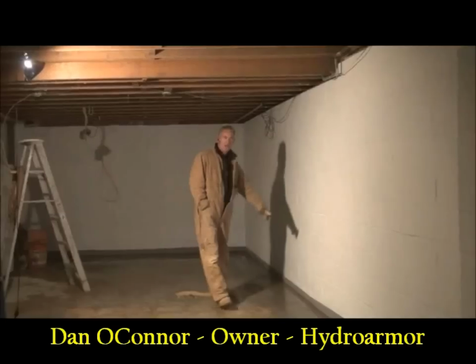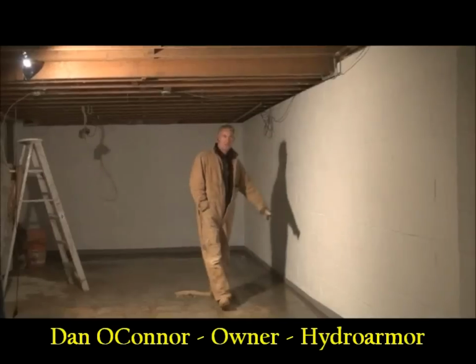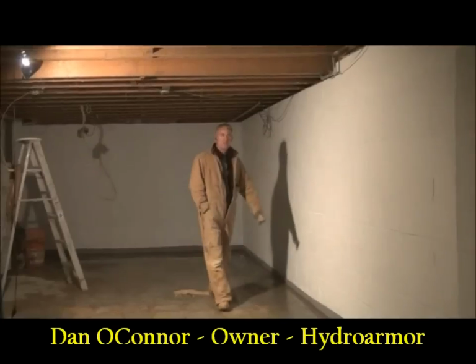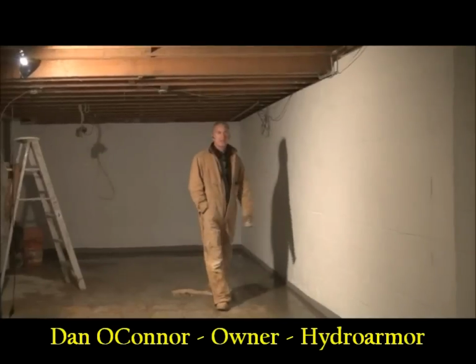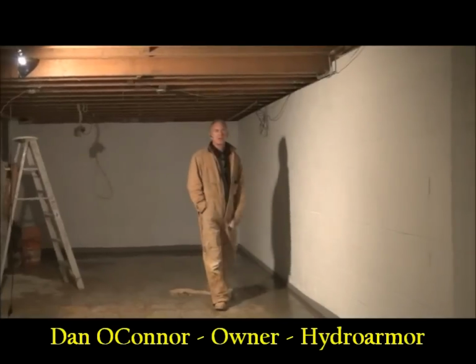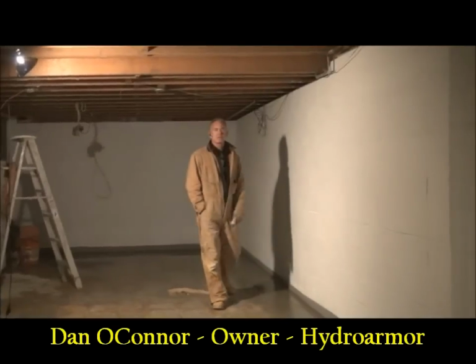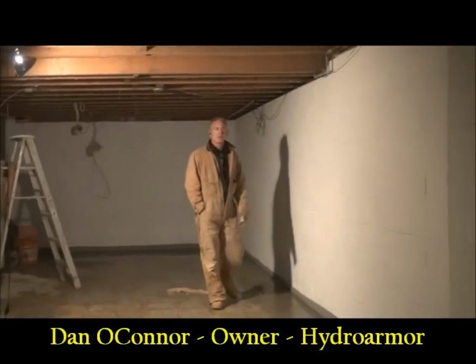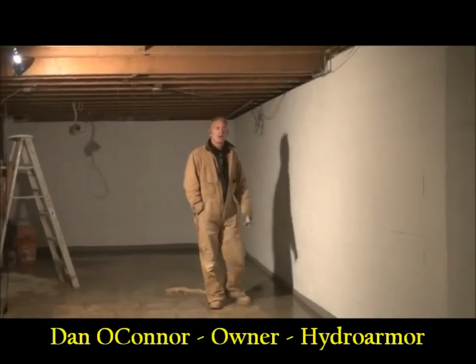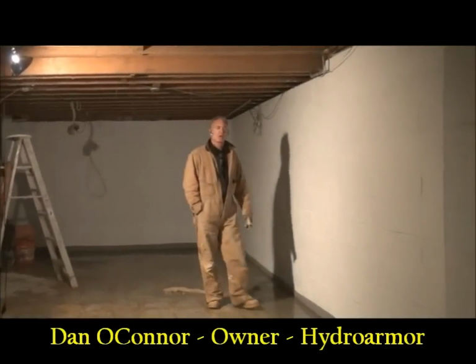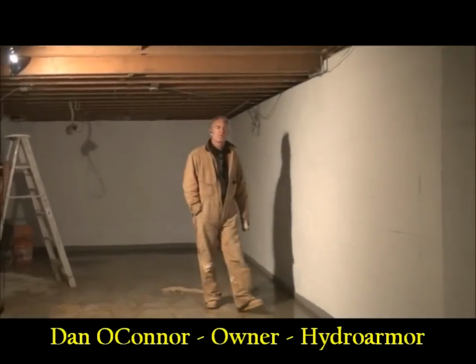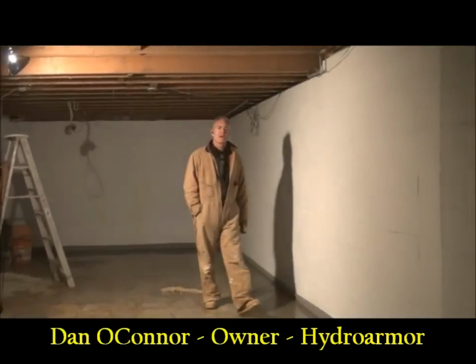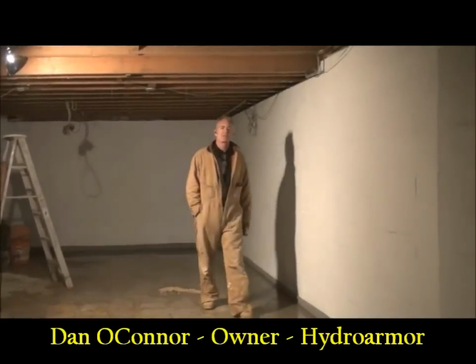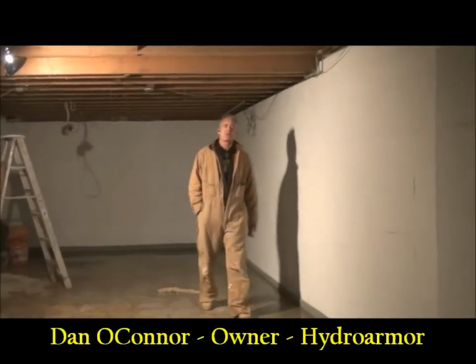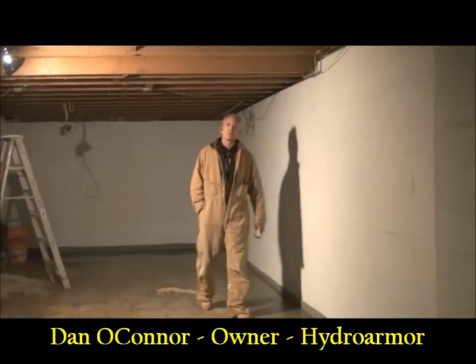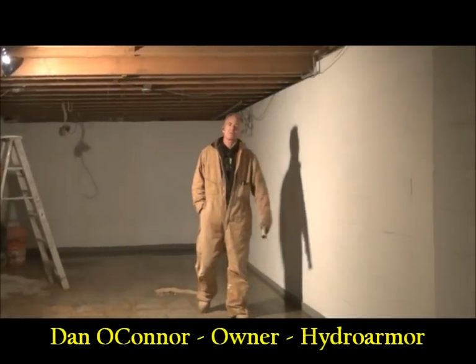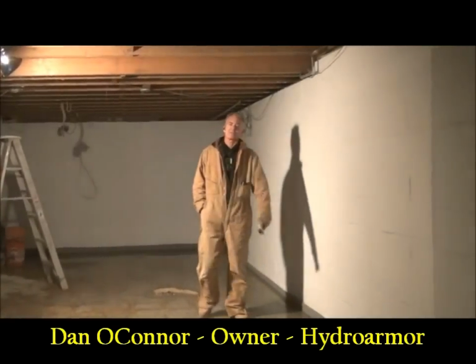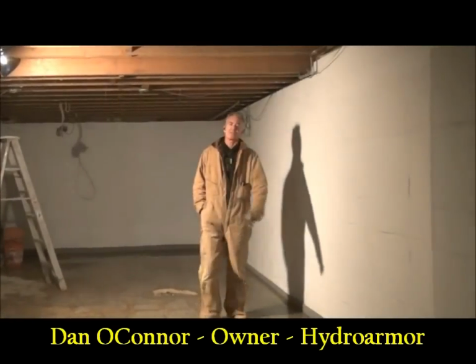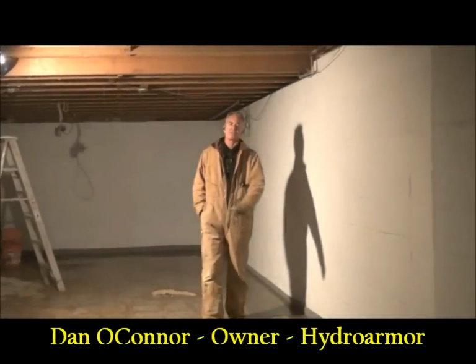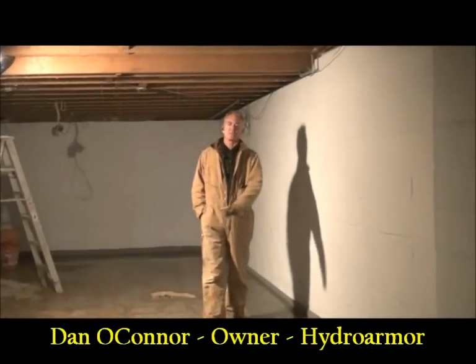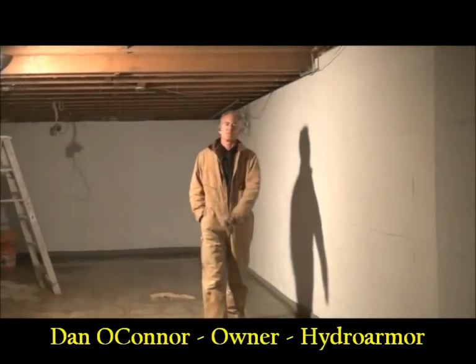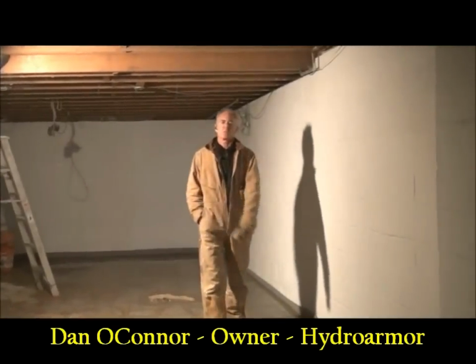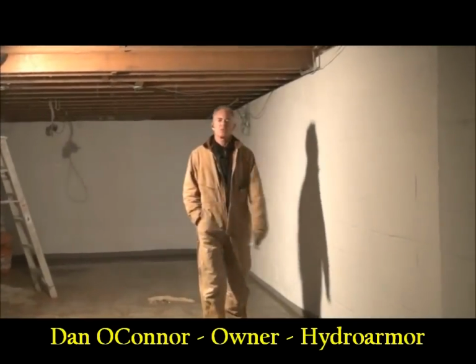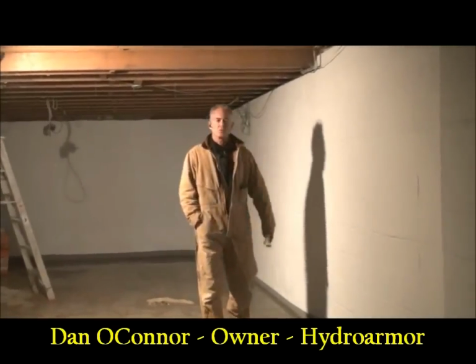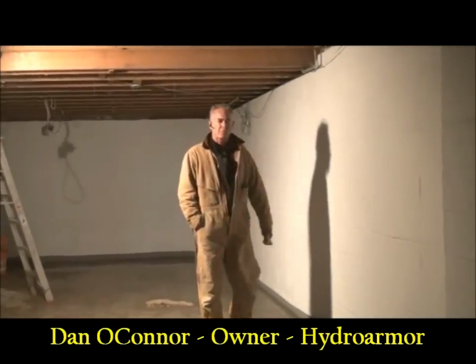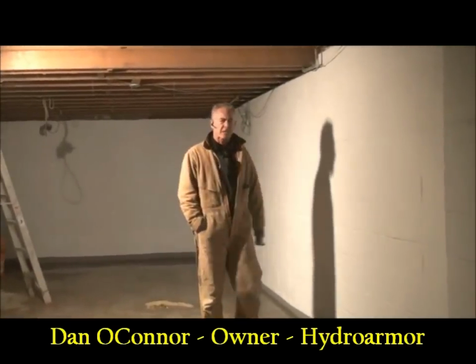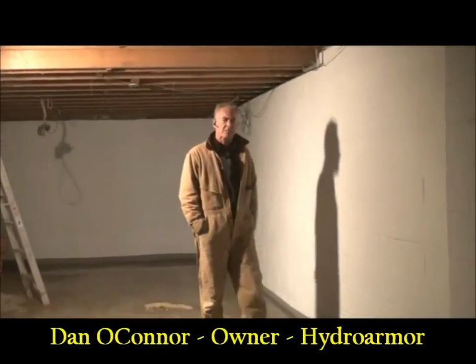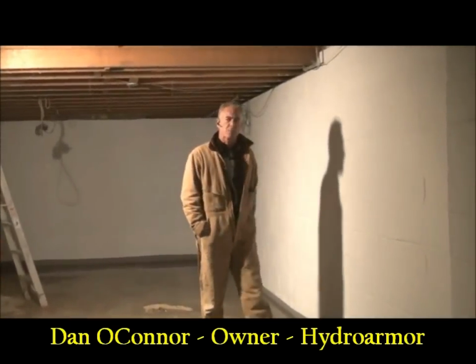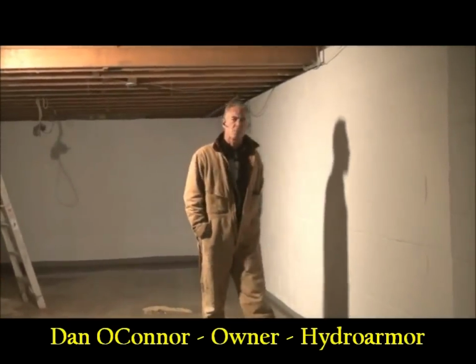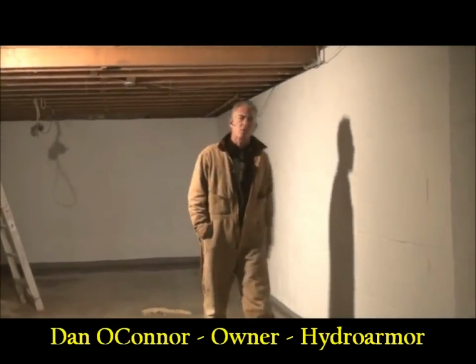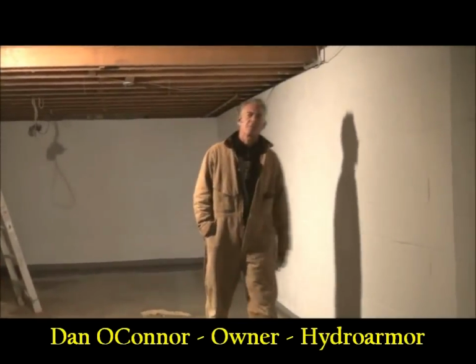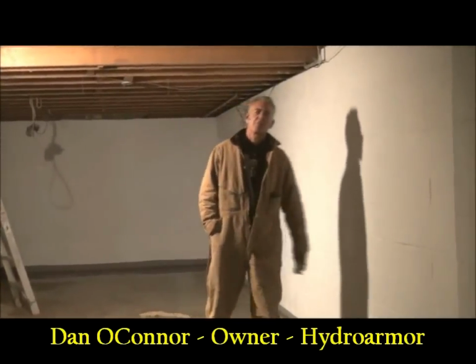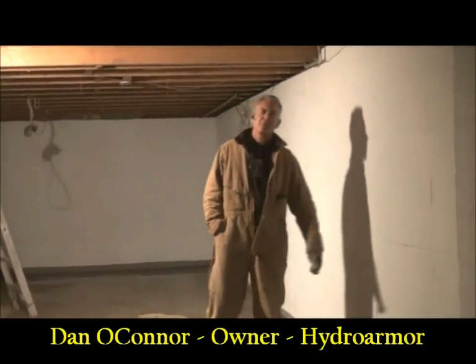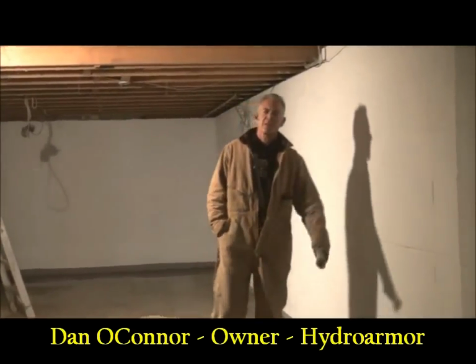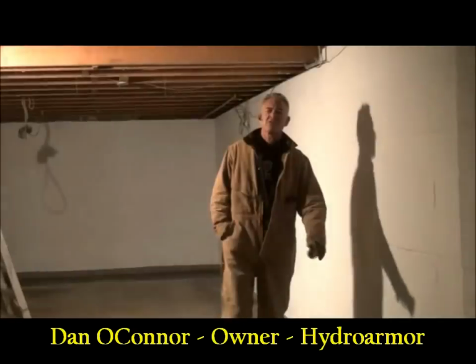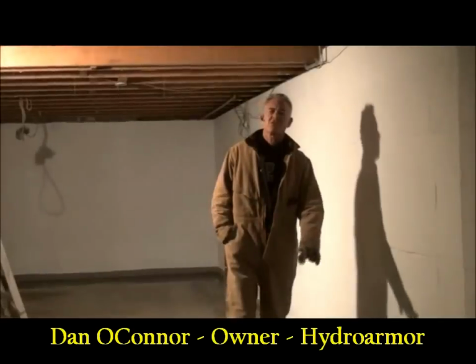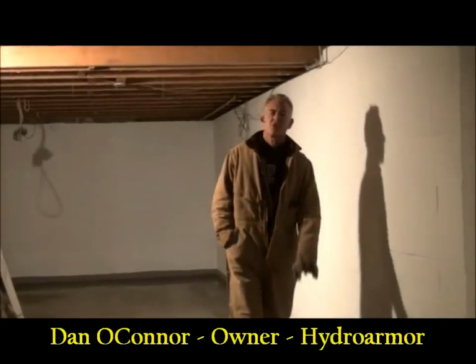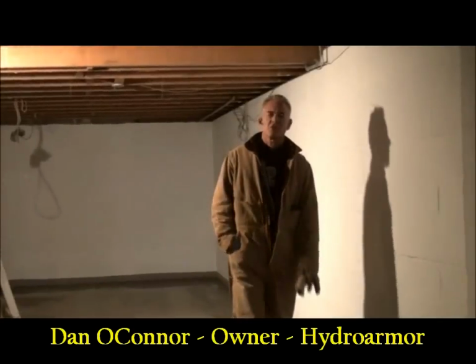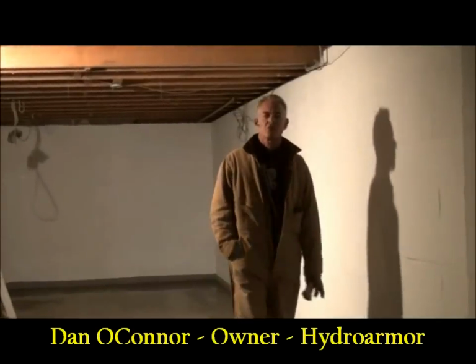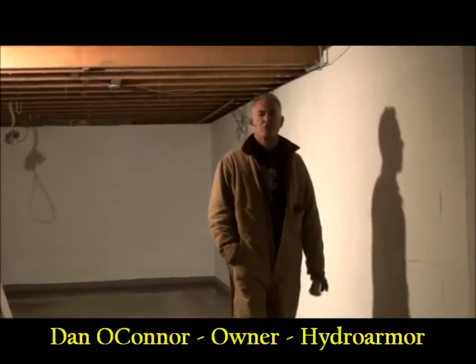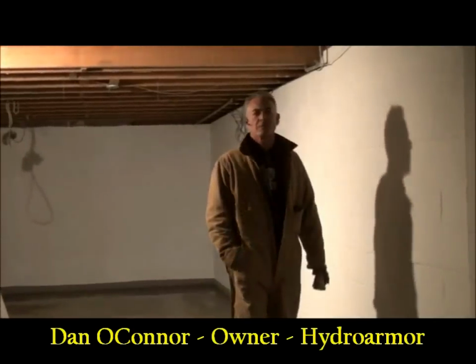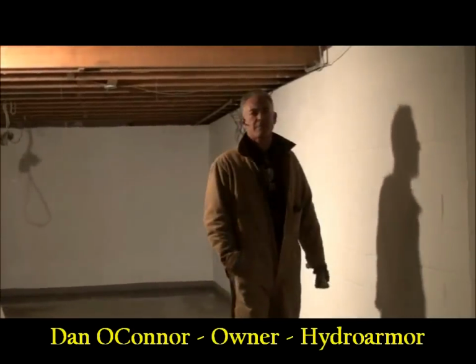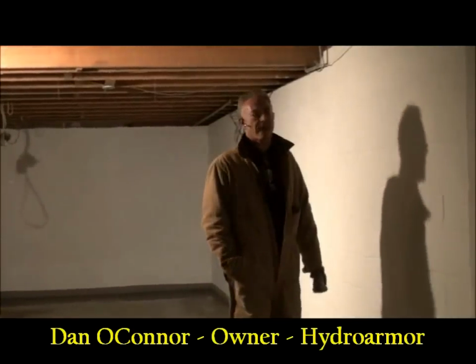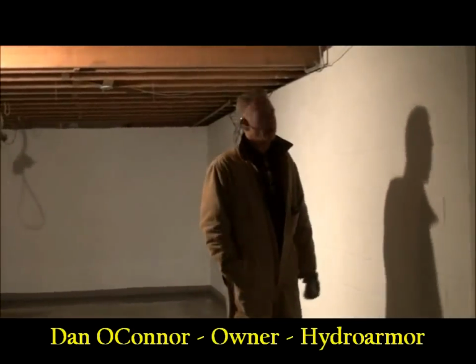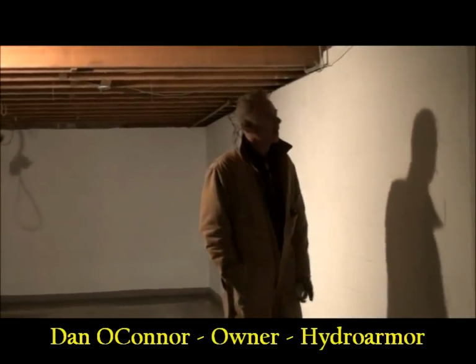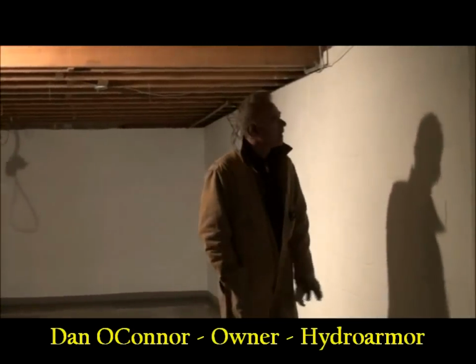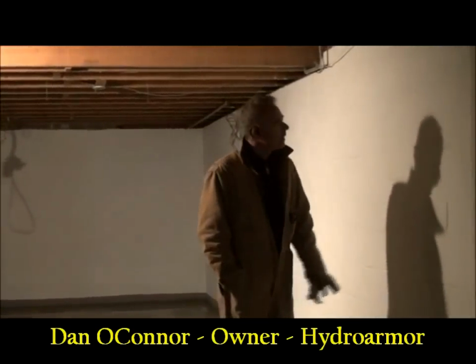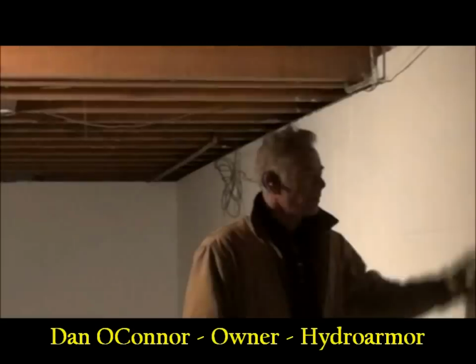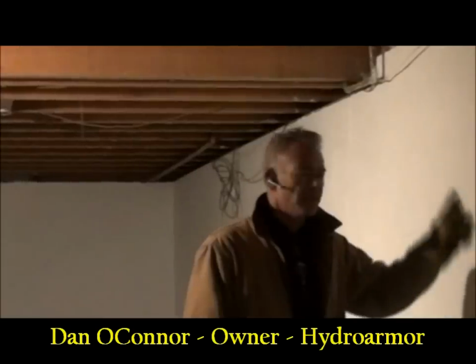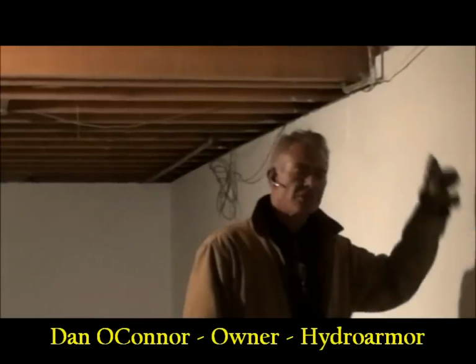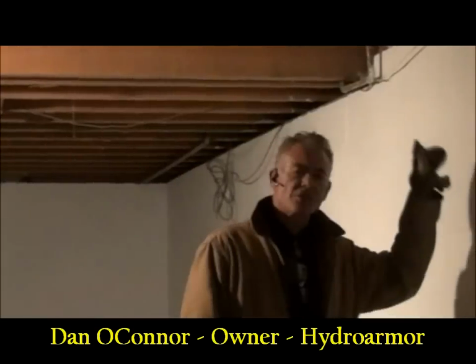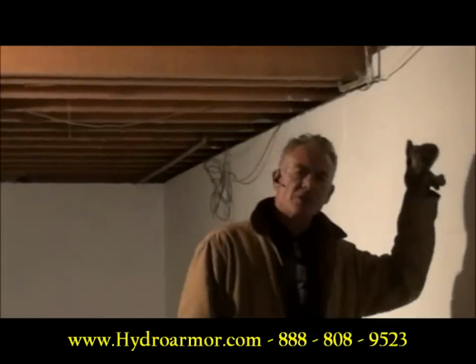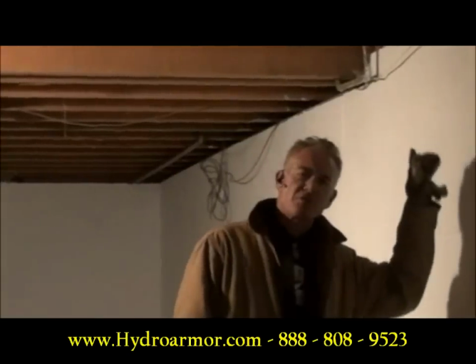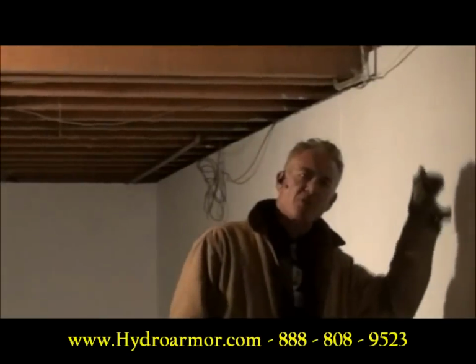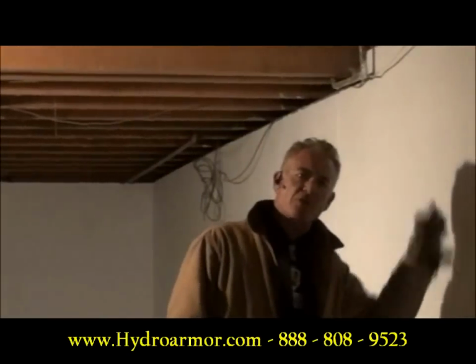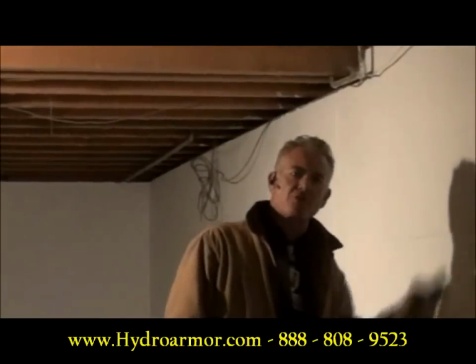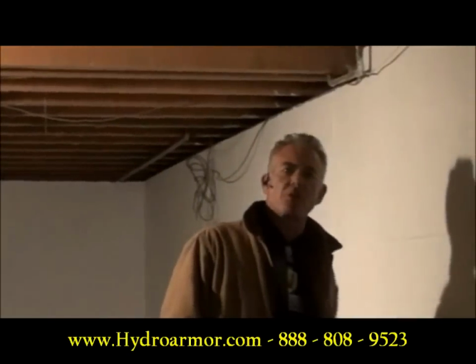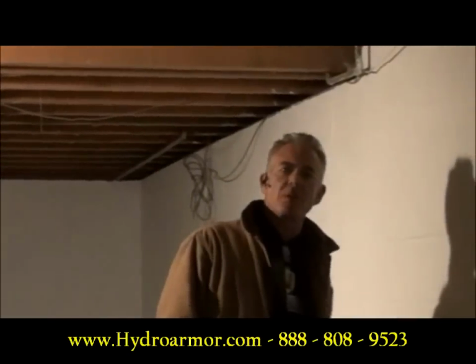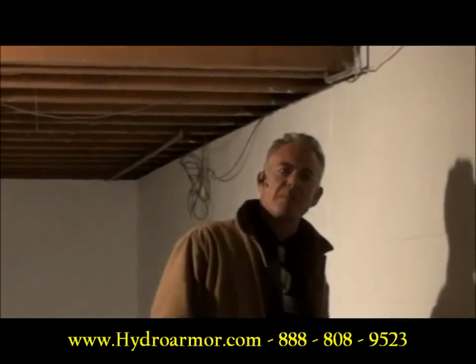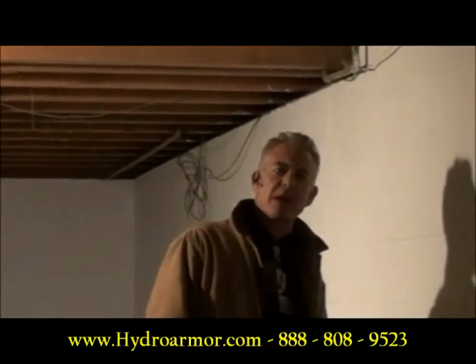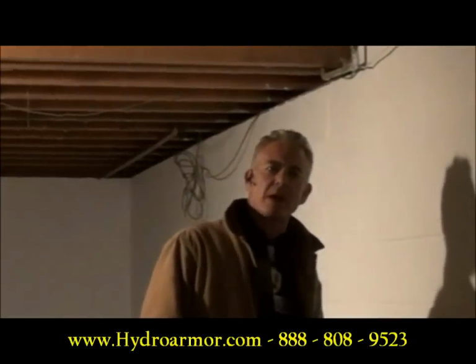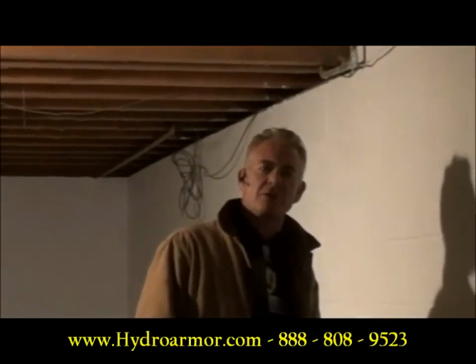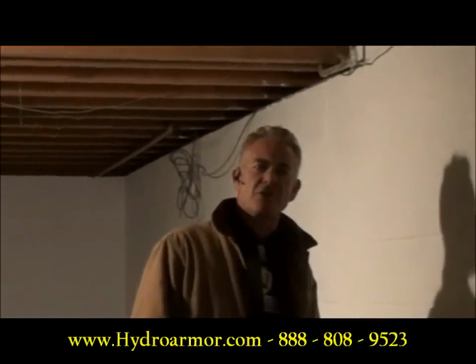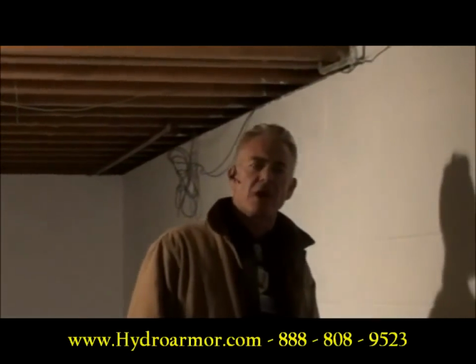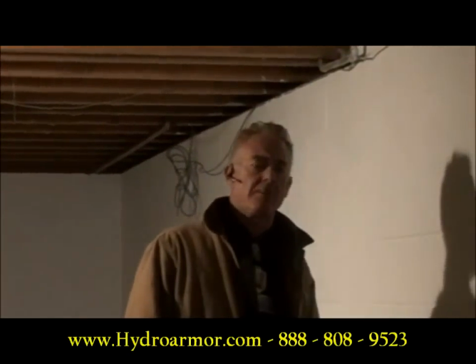Dan O'Connor, pipeline system. We do basement waterproofing and structural repair. This is a structural repair job.